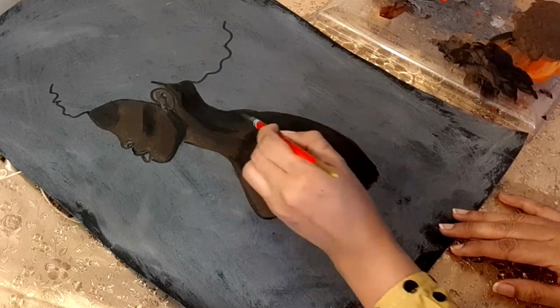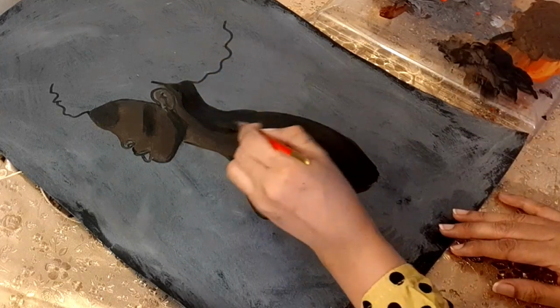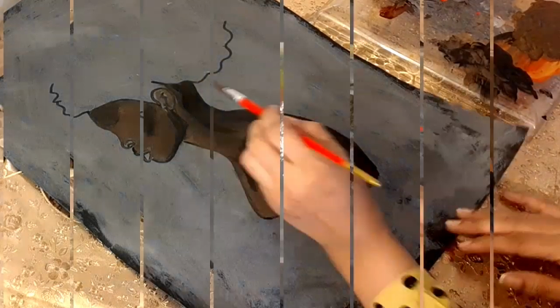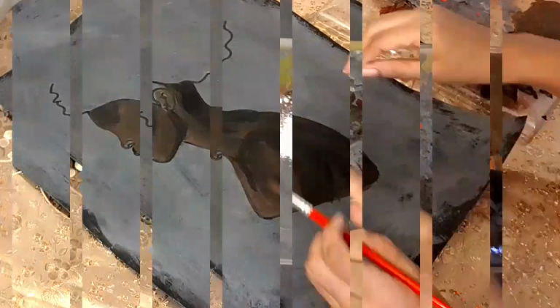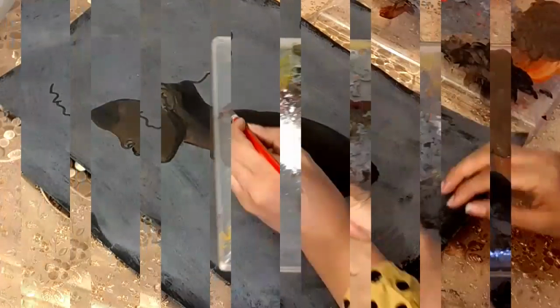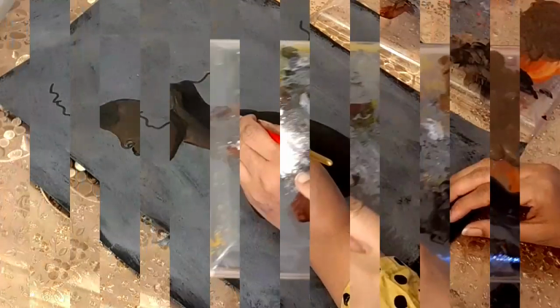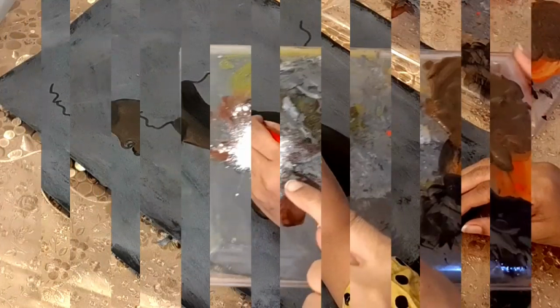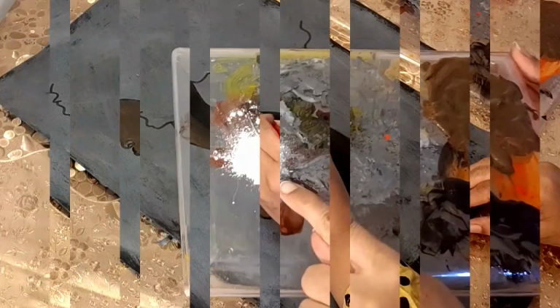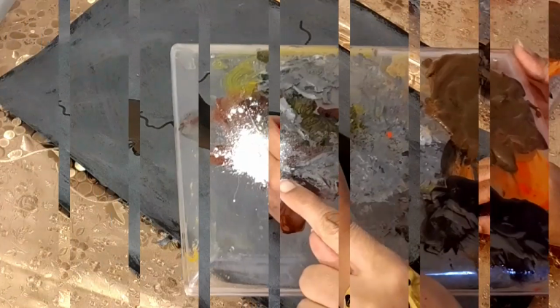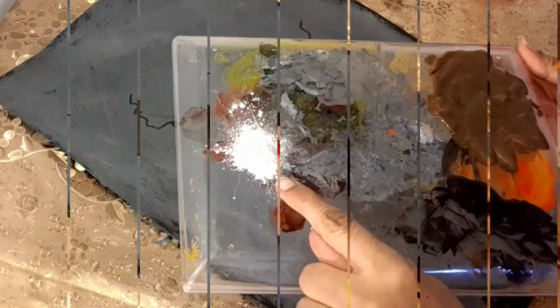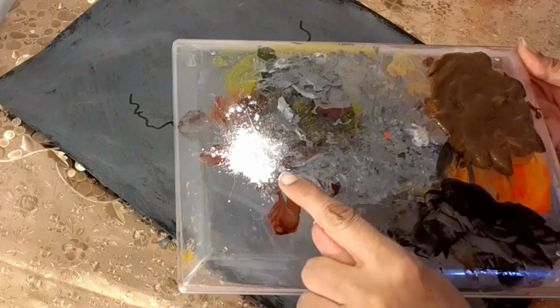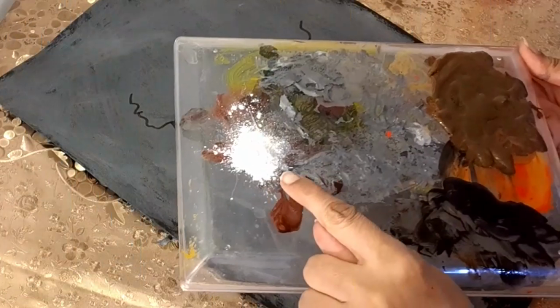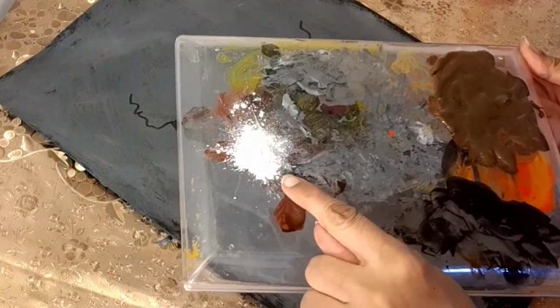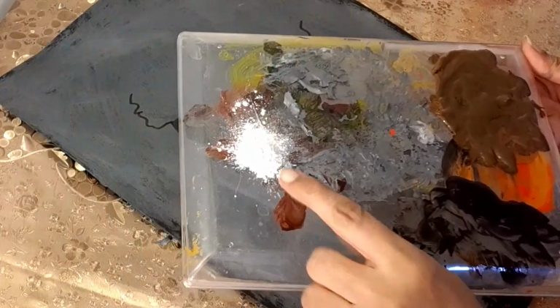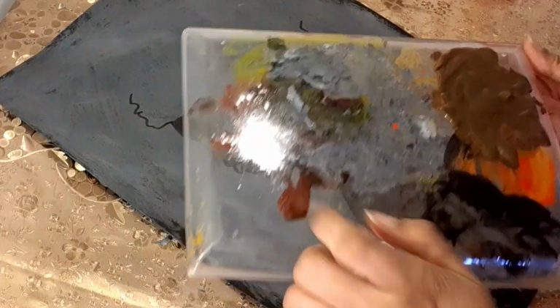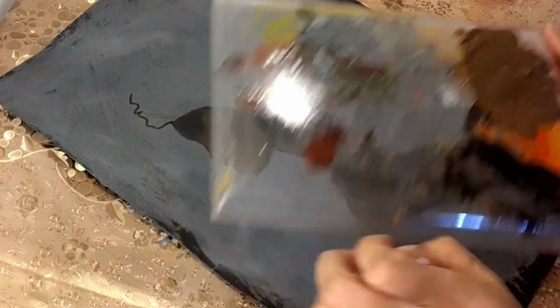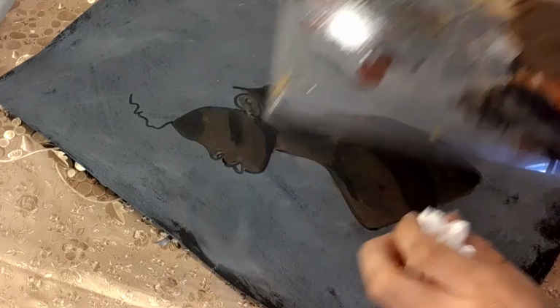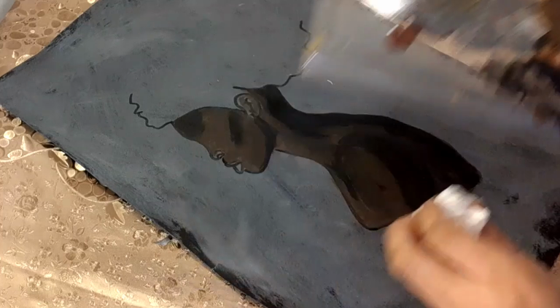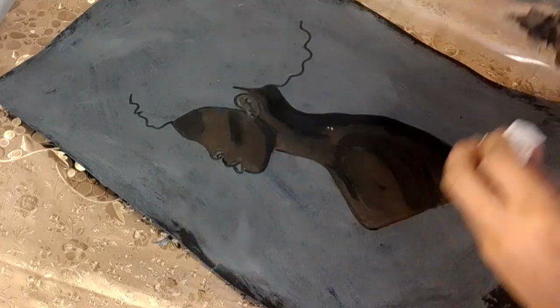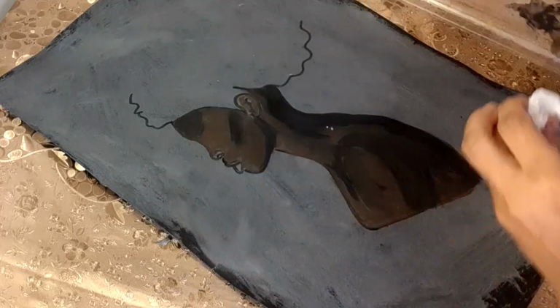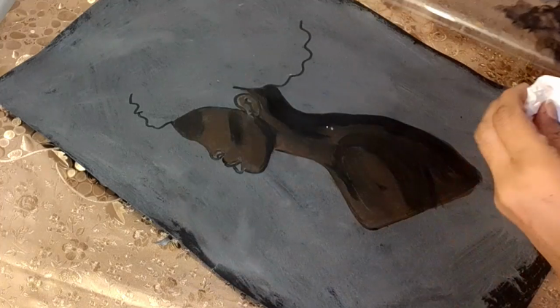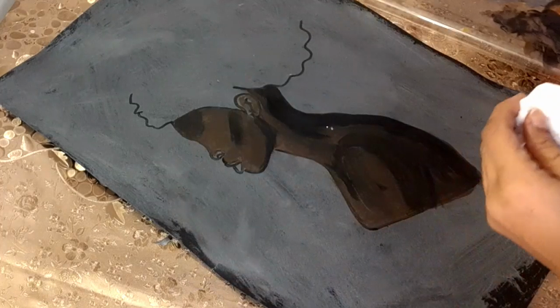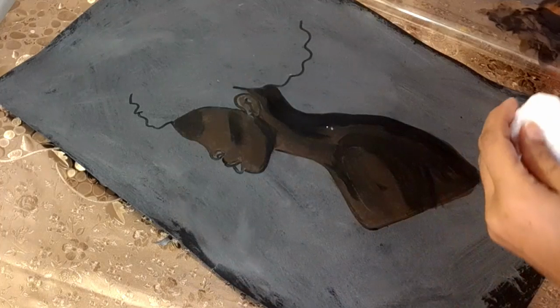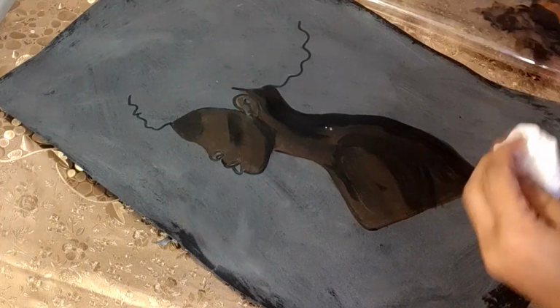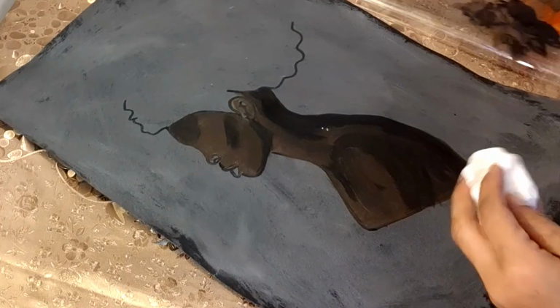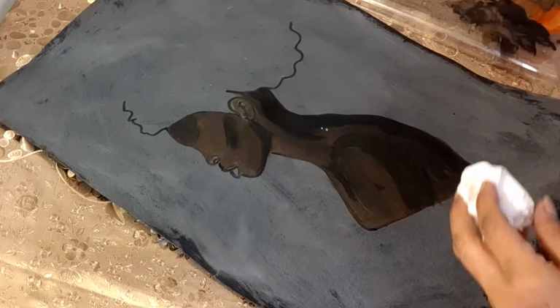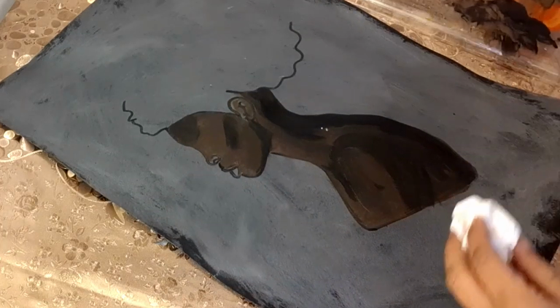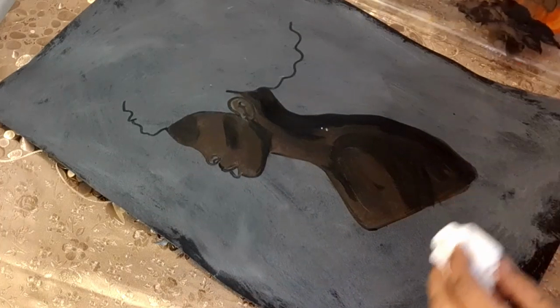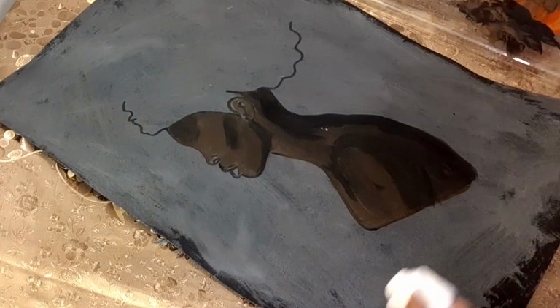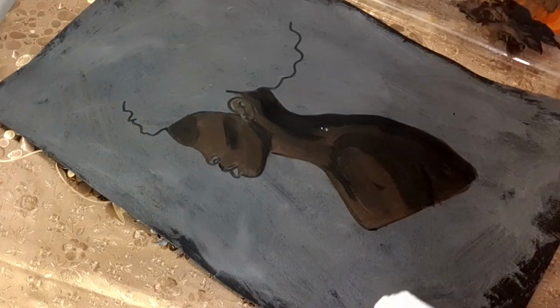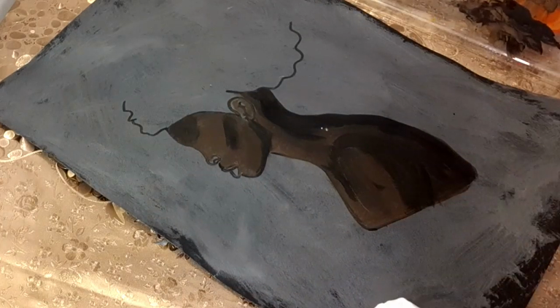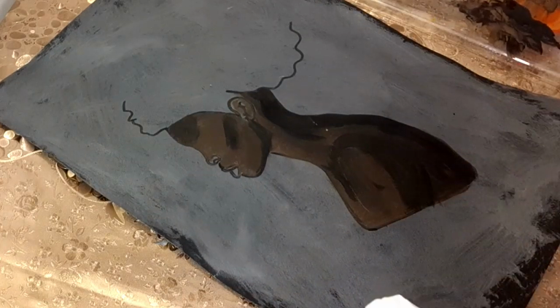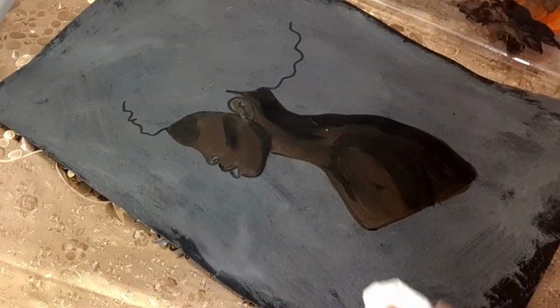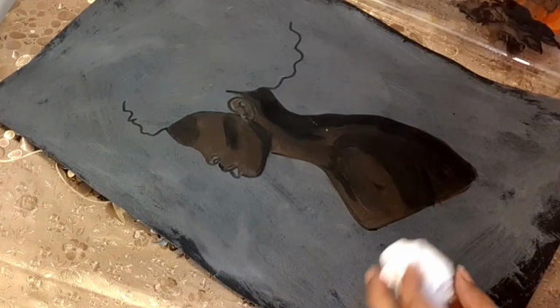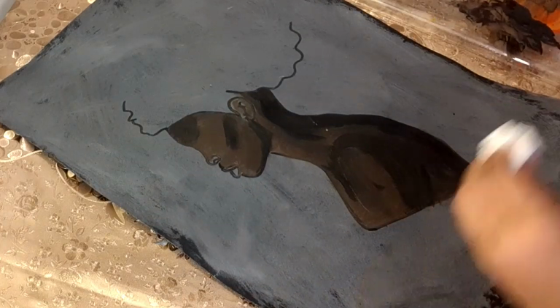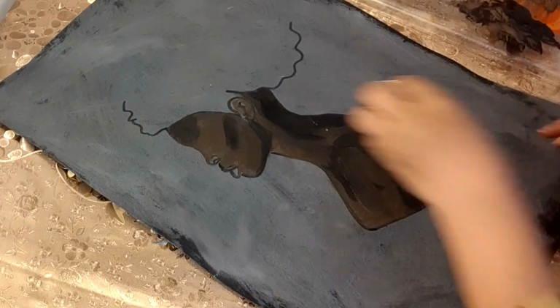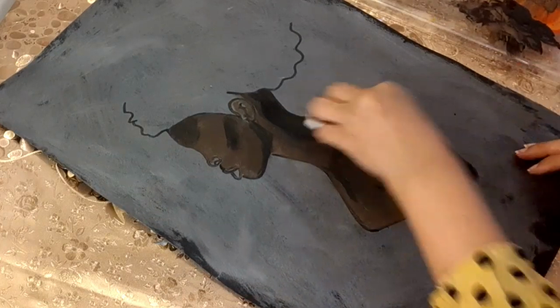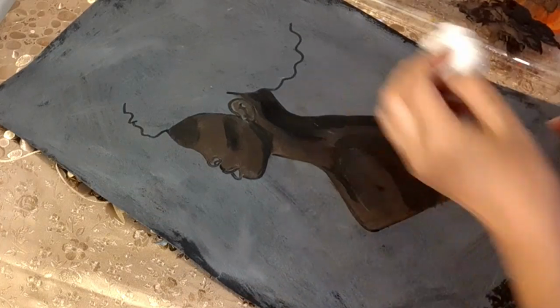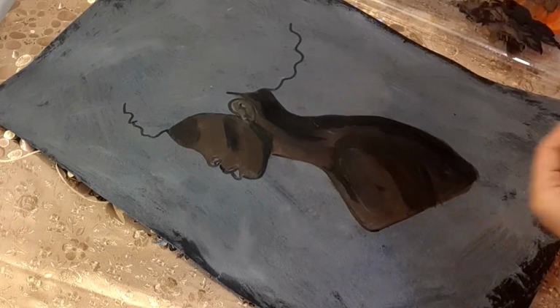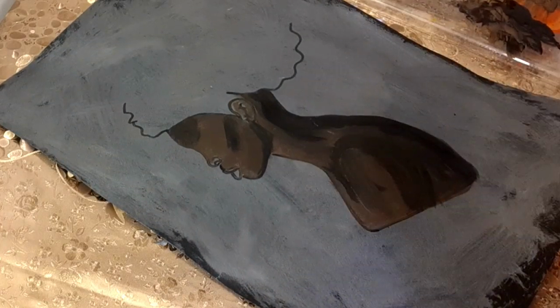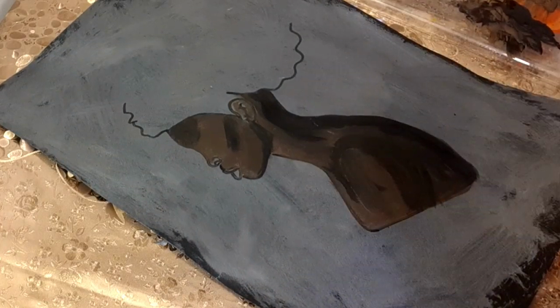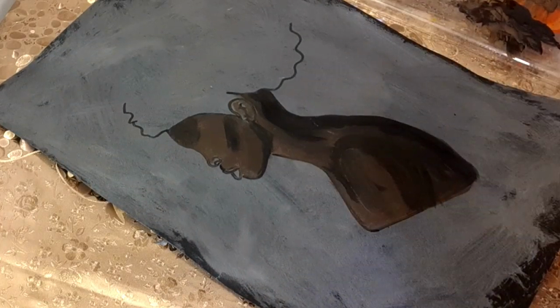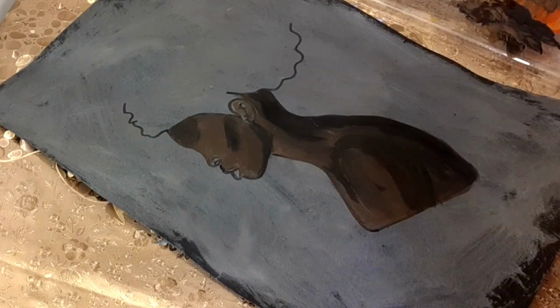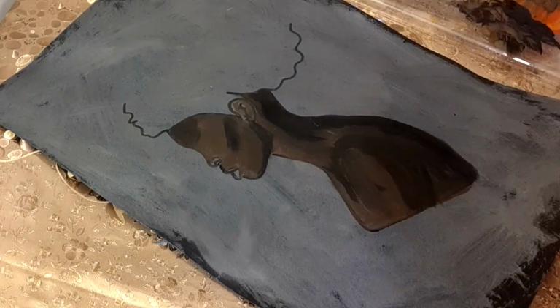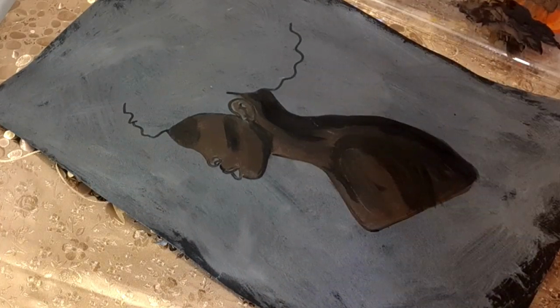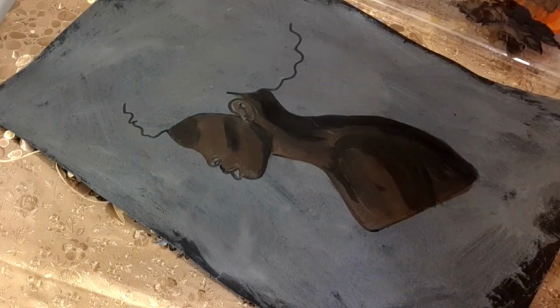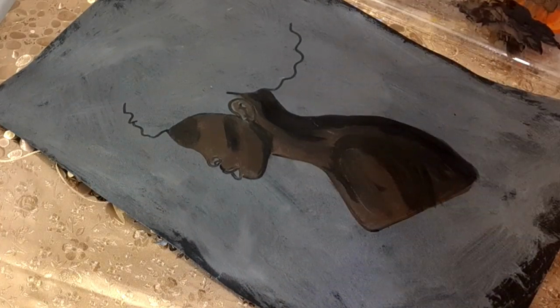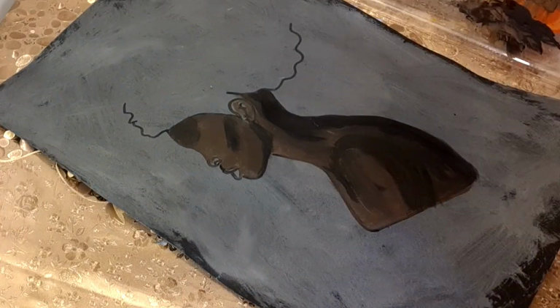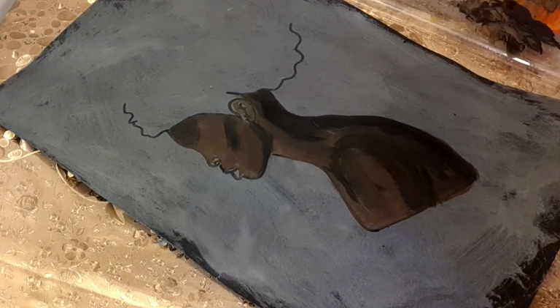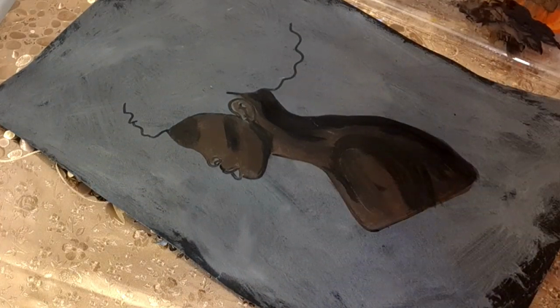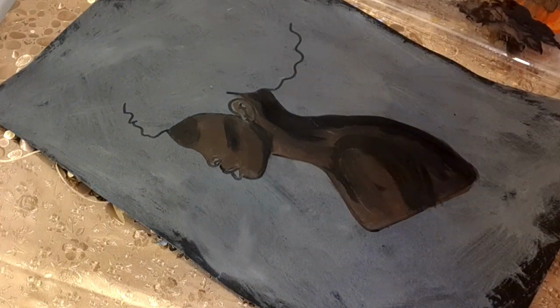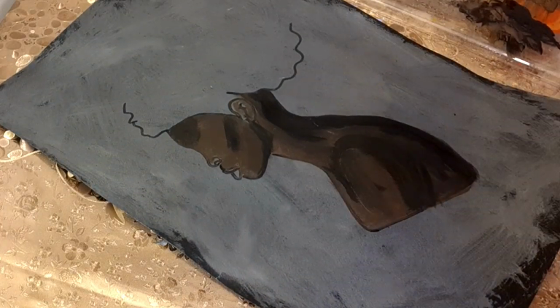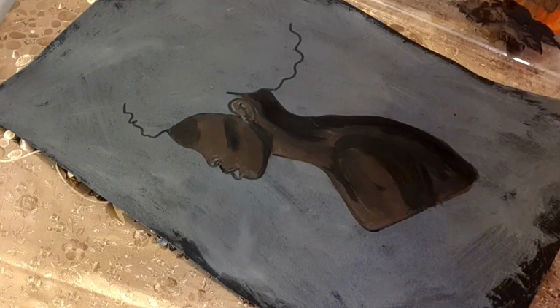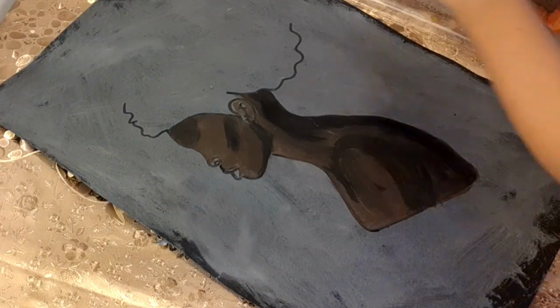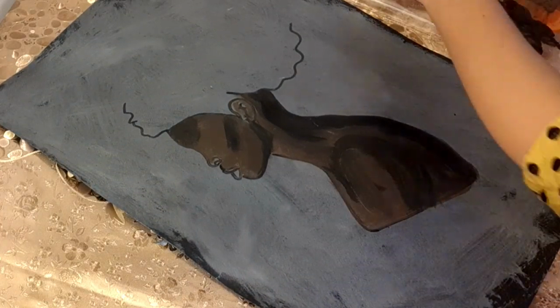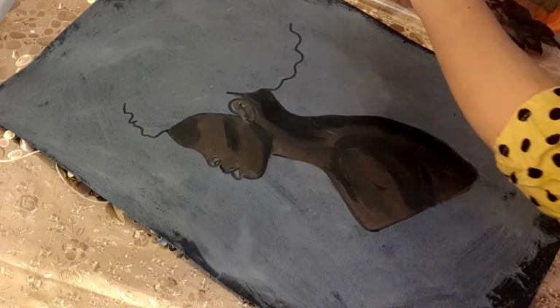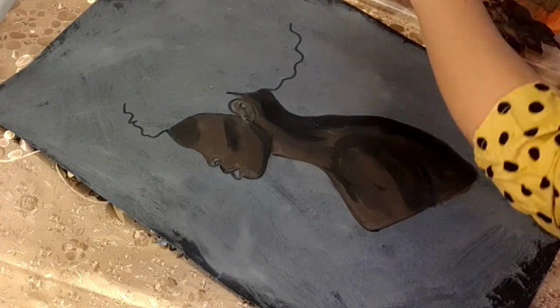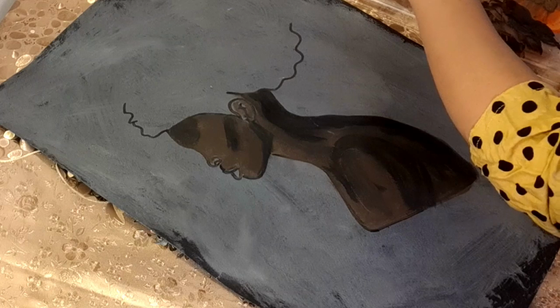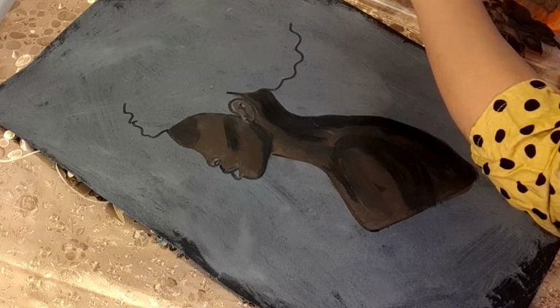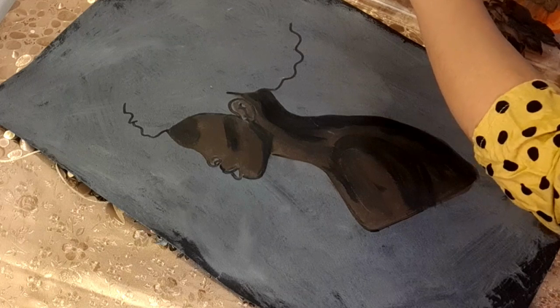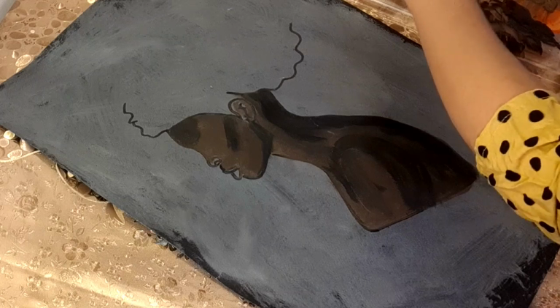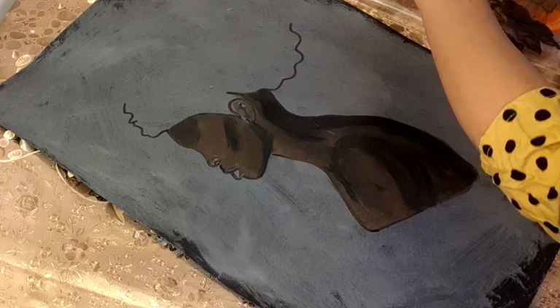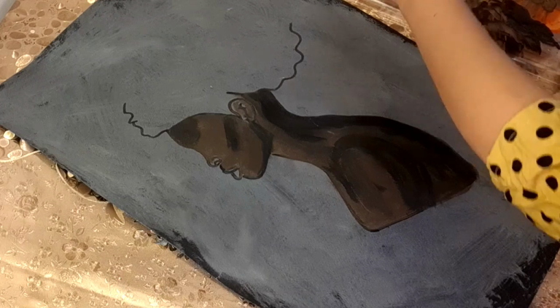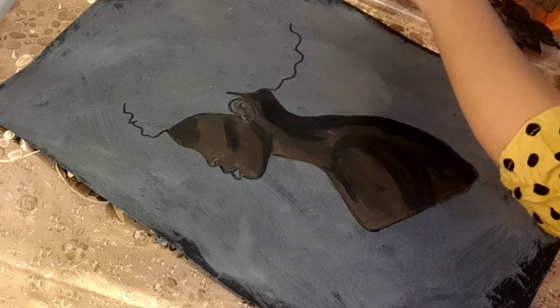Here I have a powder which I will use to highlight some of her face features and body parts as well.